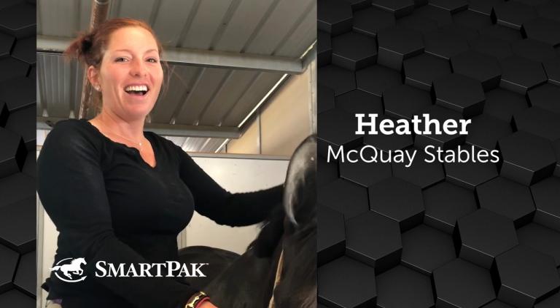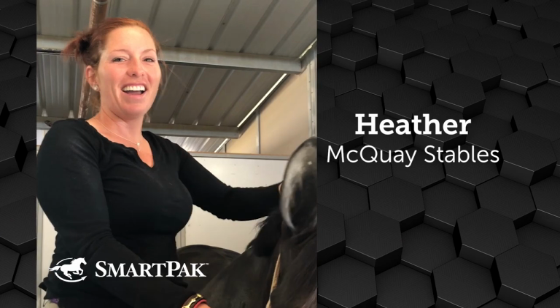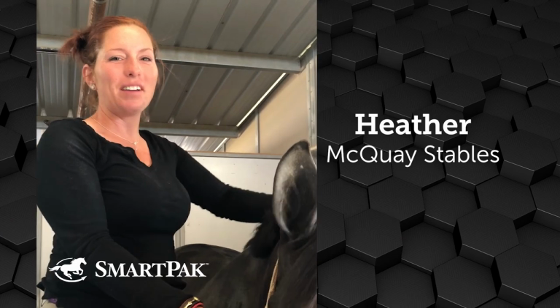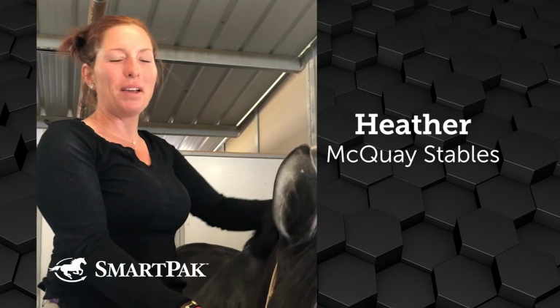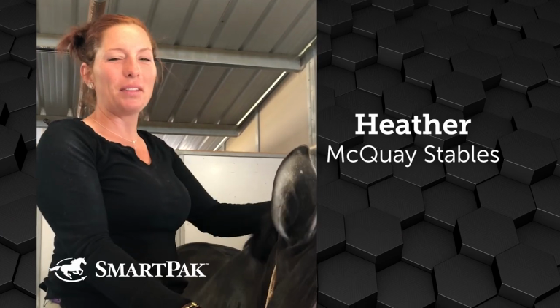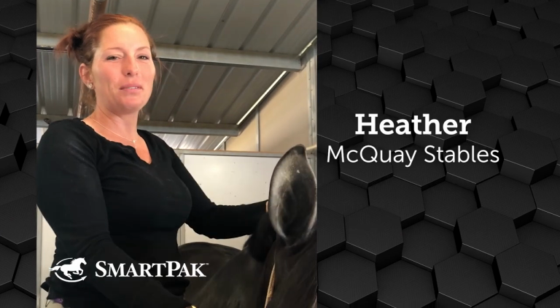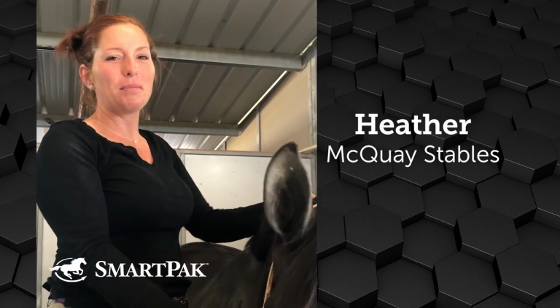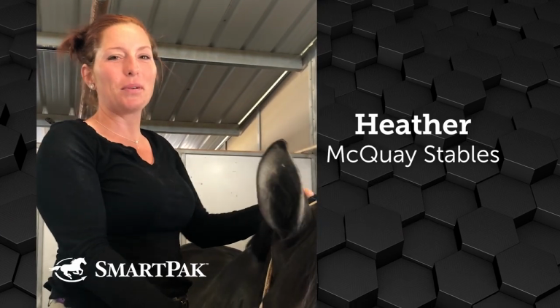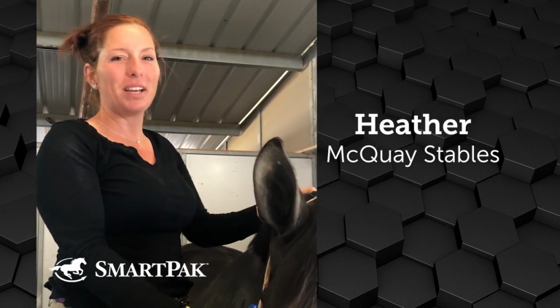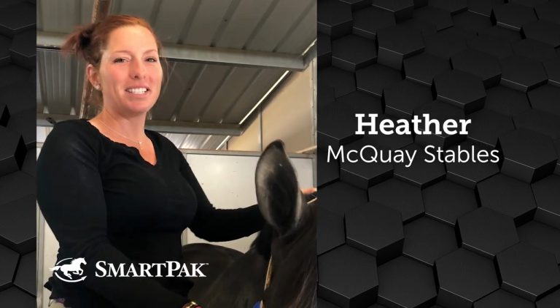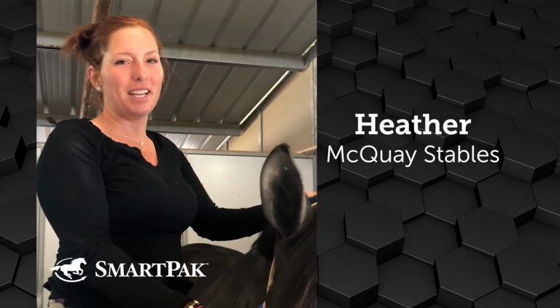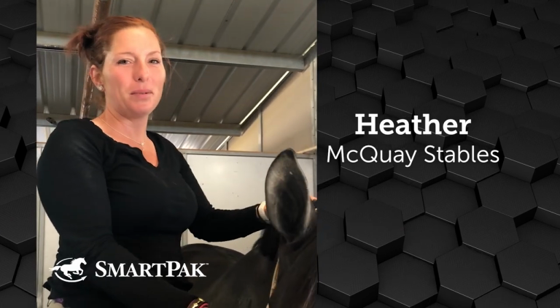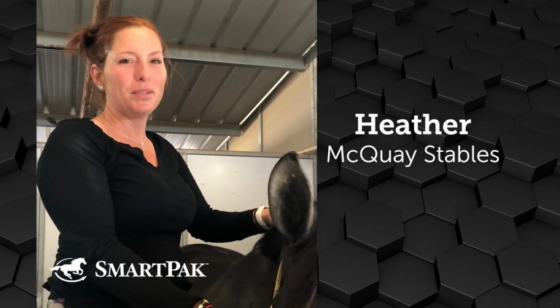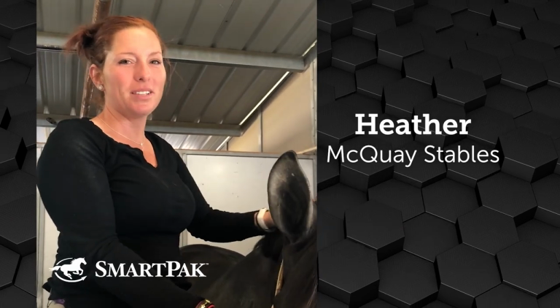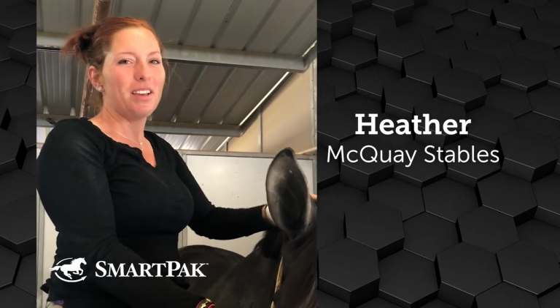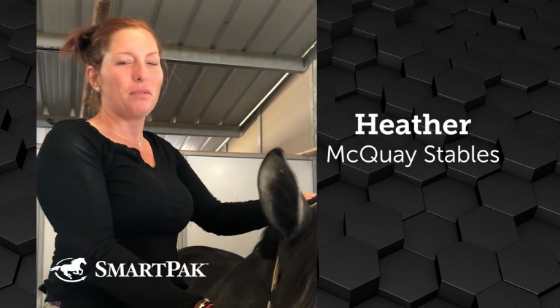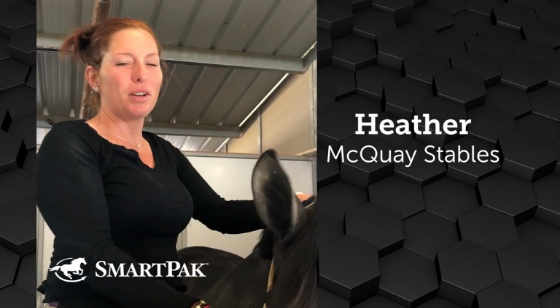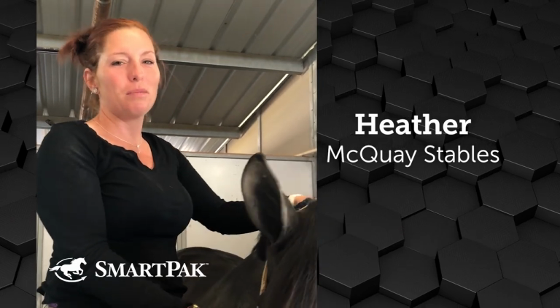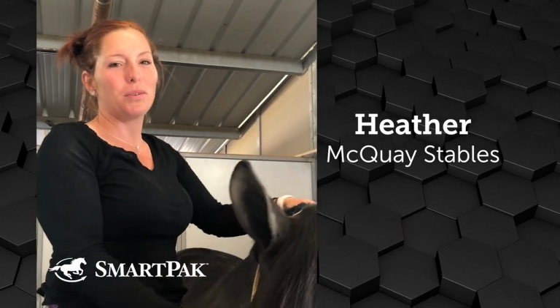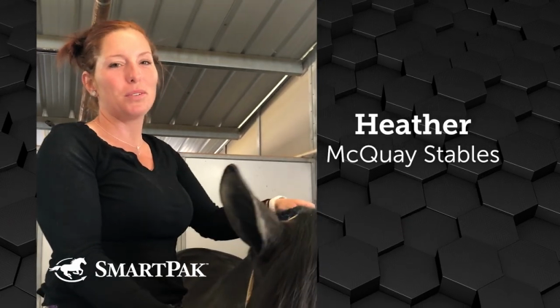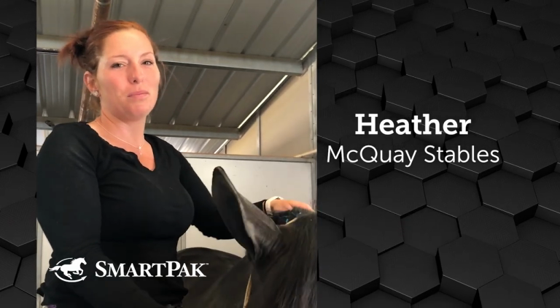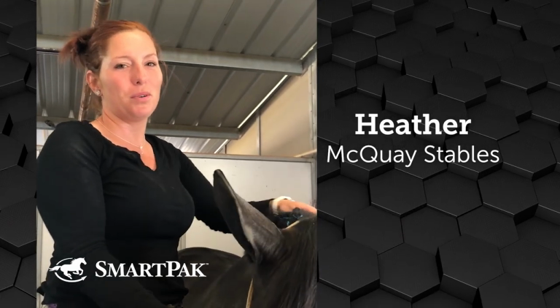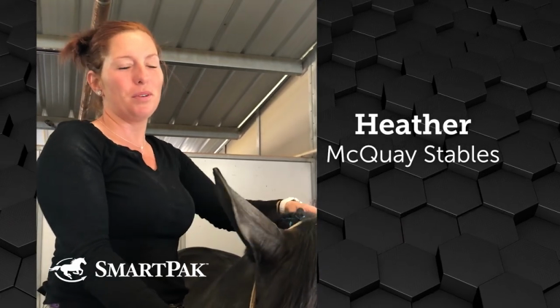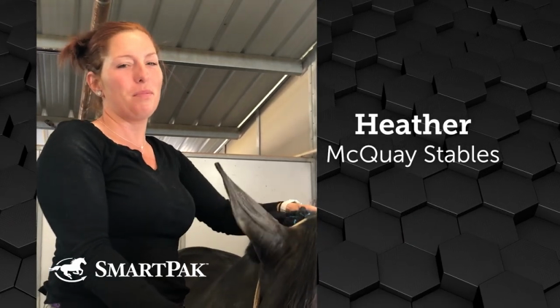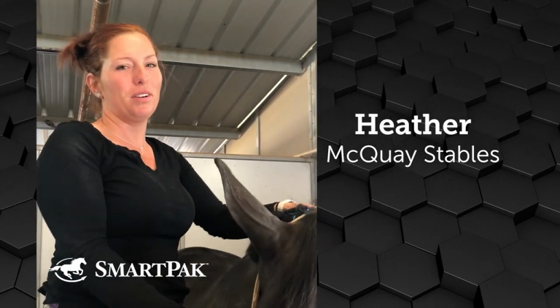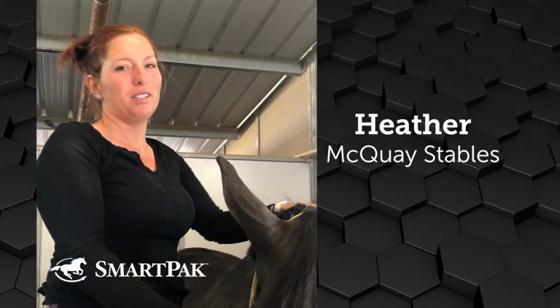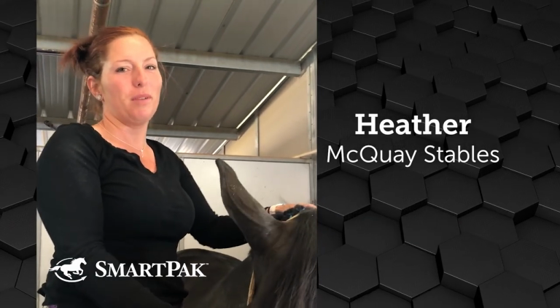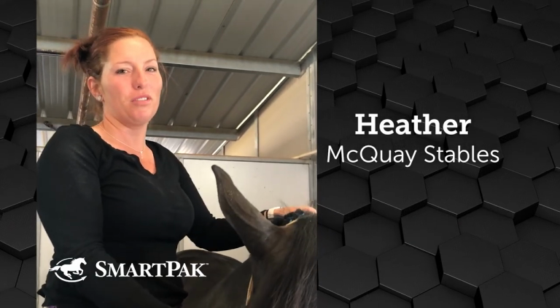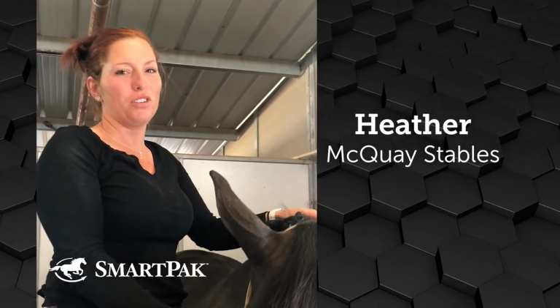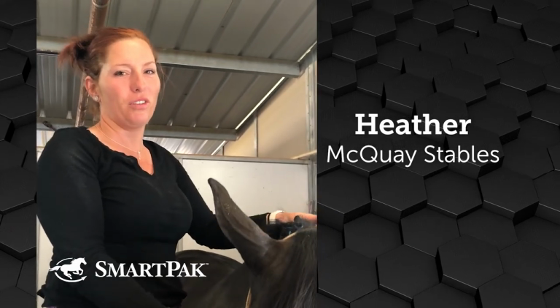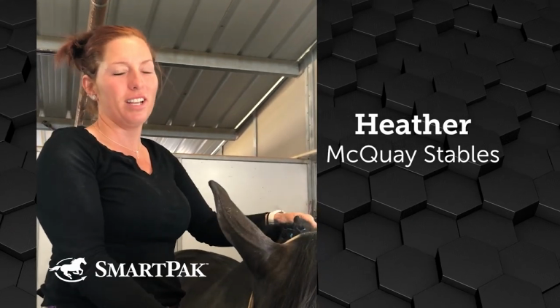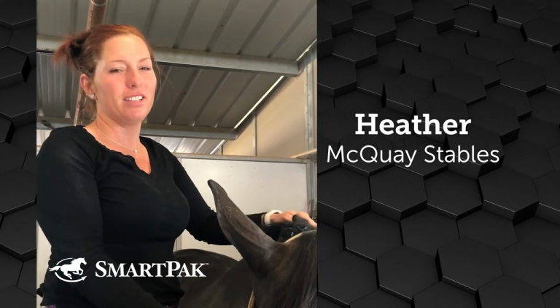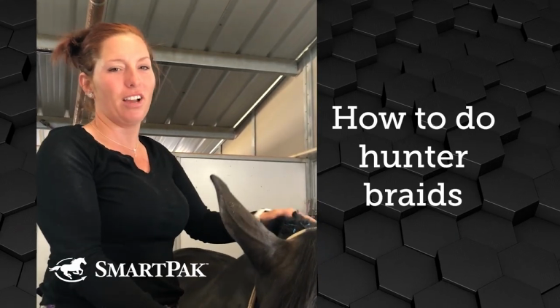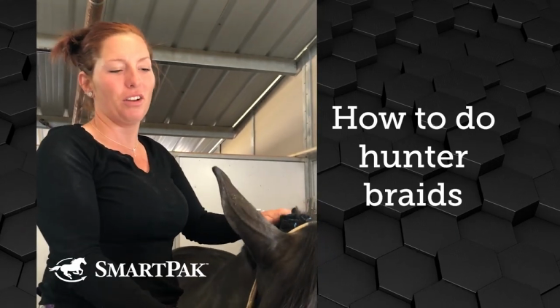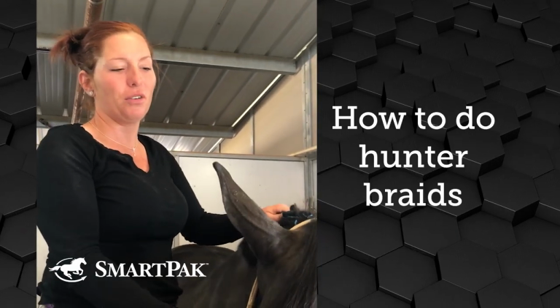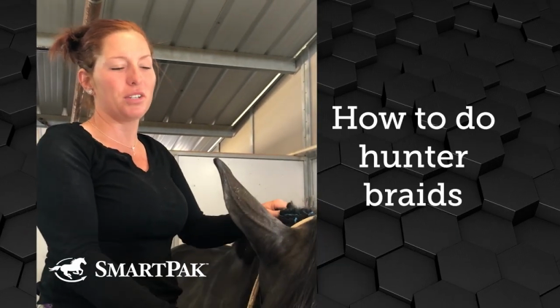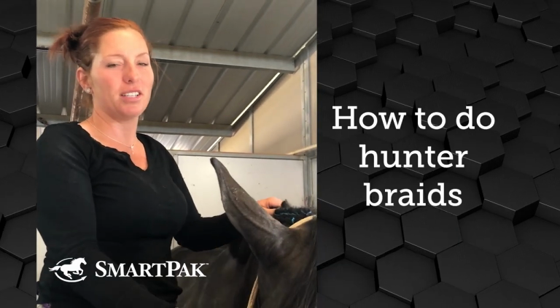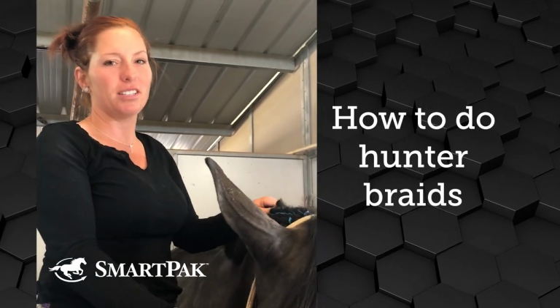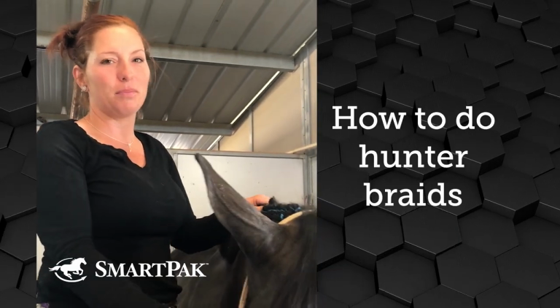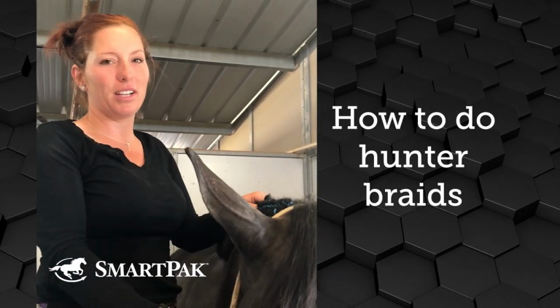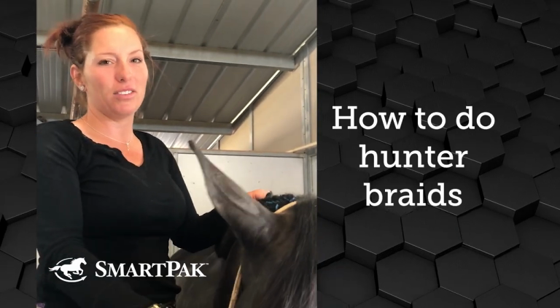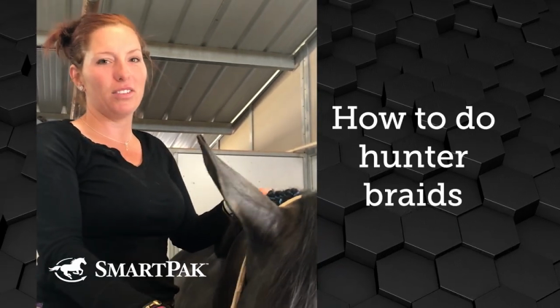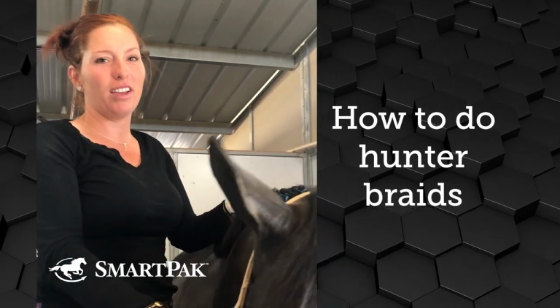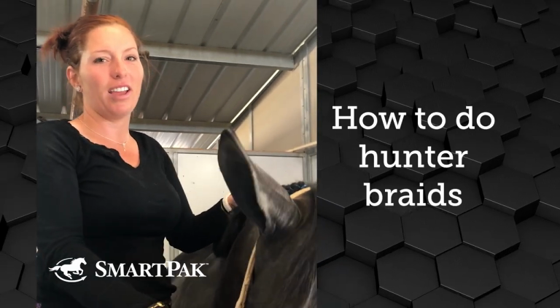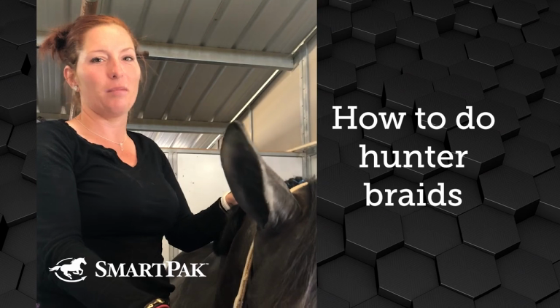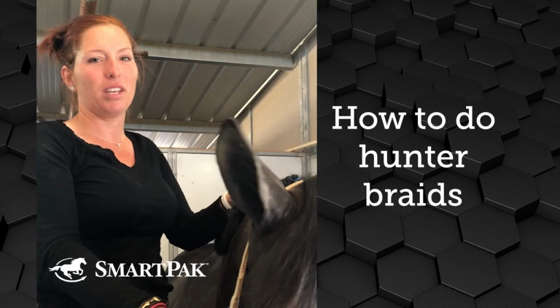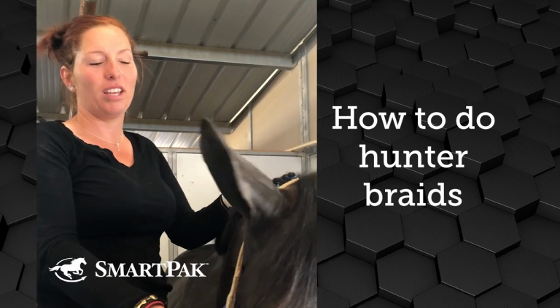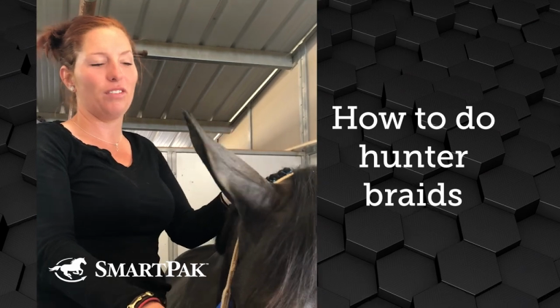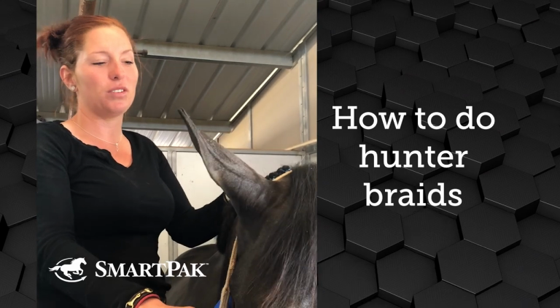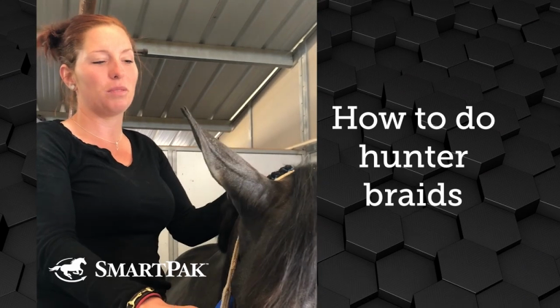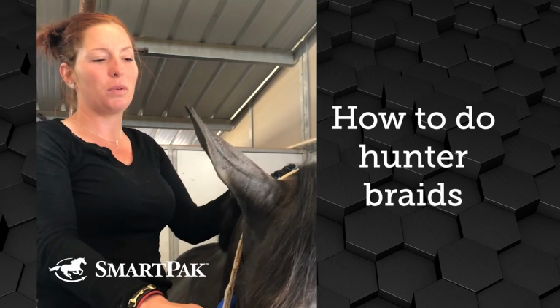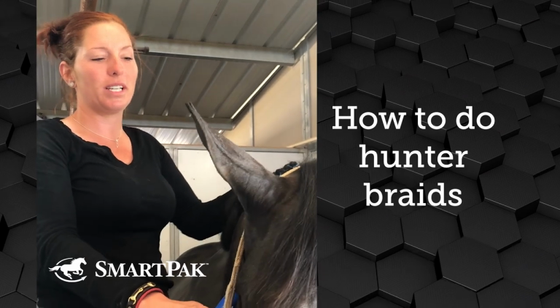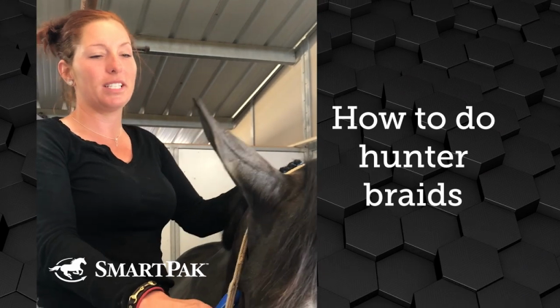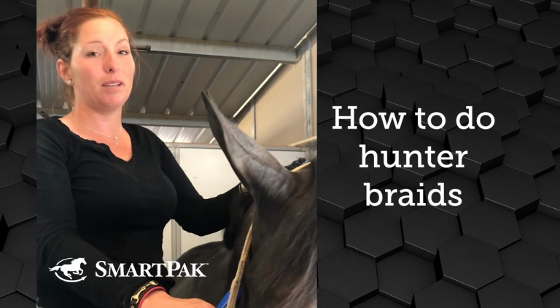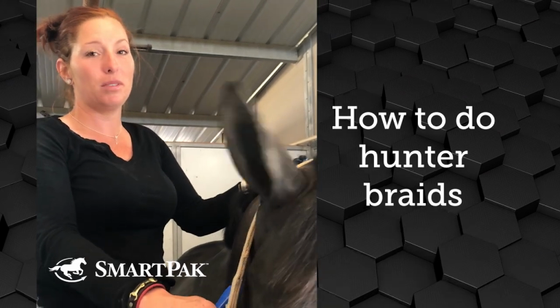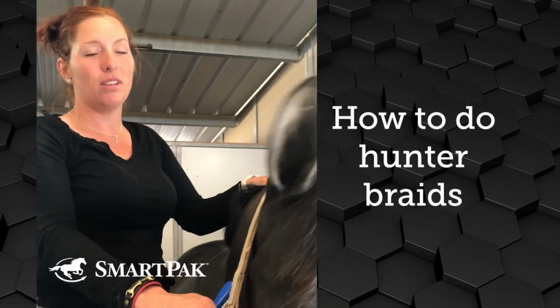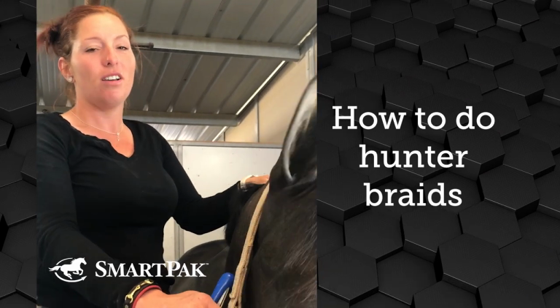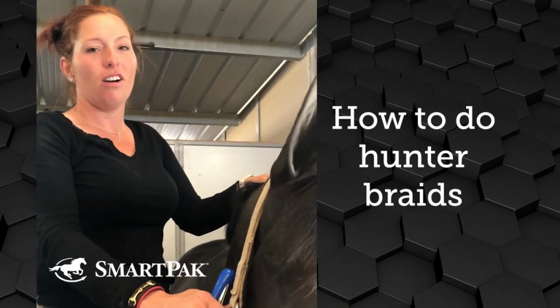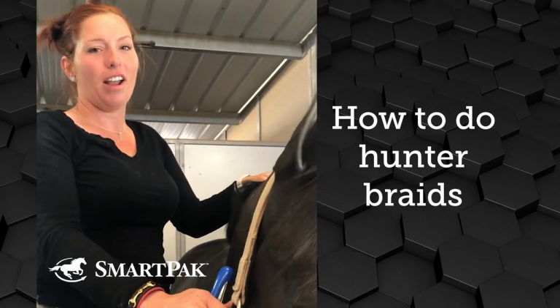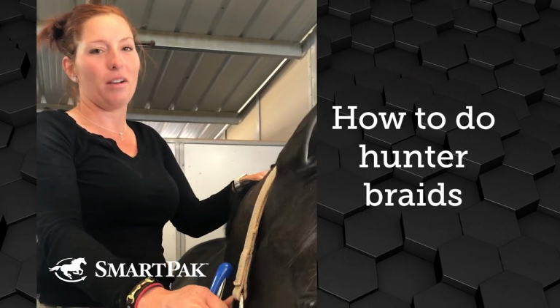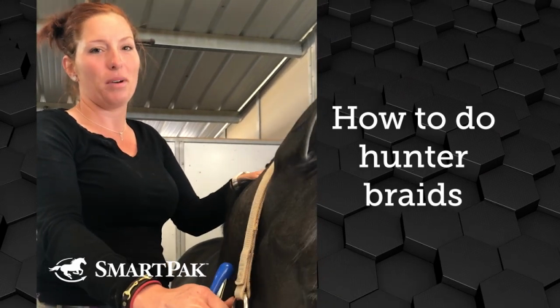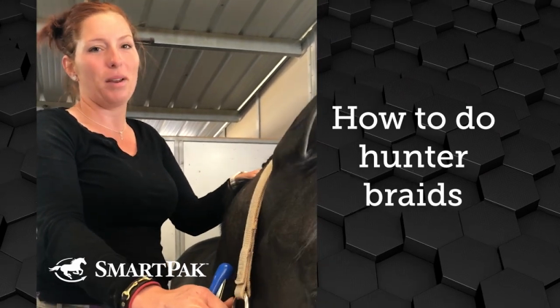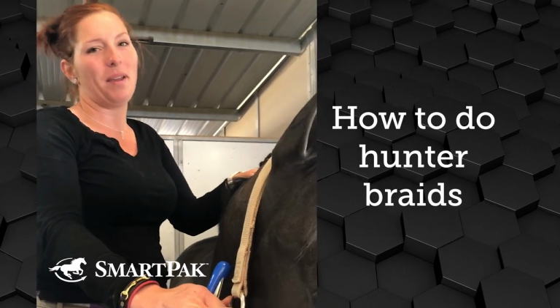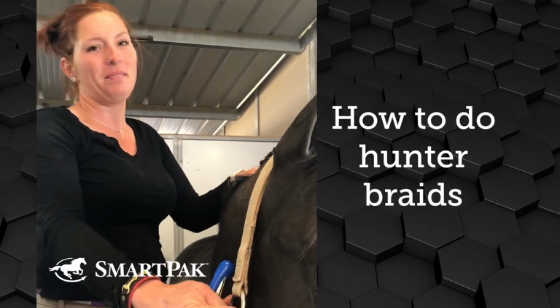Hi, I'm Heather with McQuaid Stables. One of the most important parts about showing is how your horse's braids look, and I'm going to give you some quick tips on how to braid a mane.